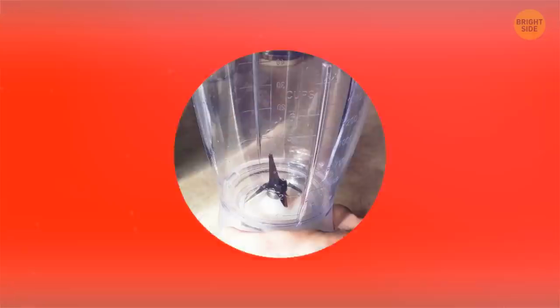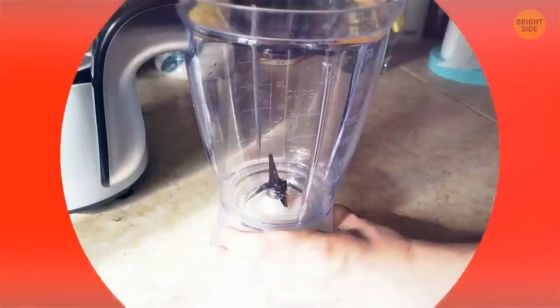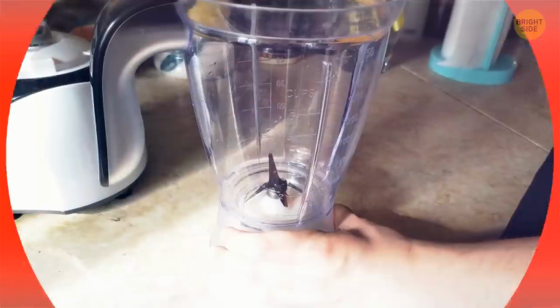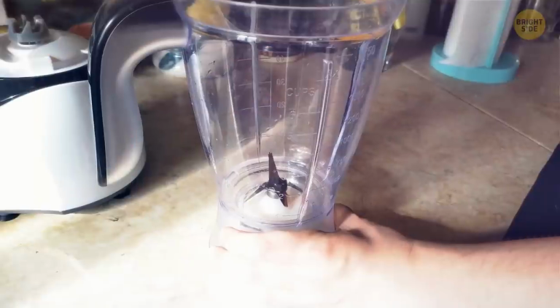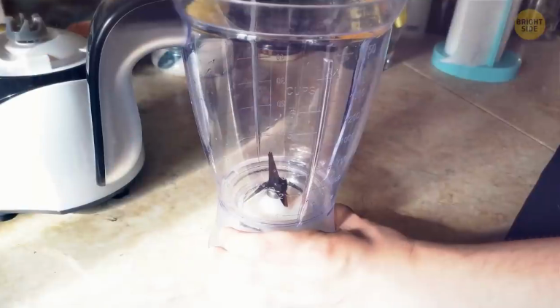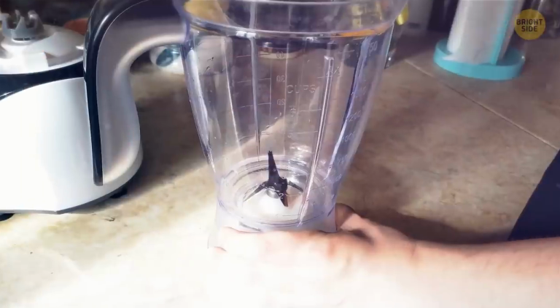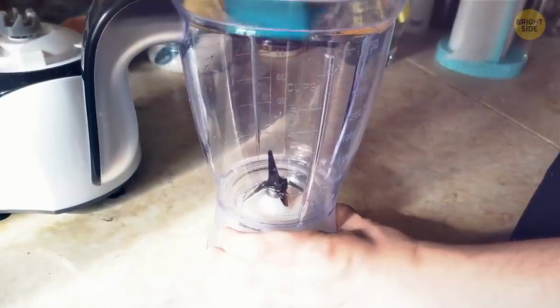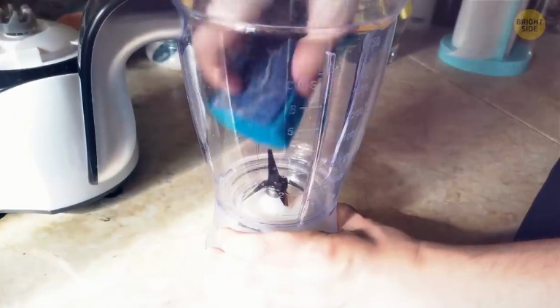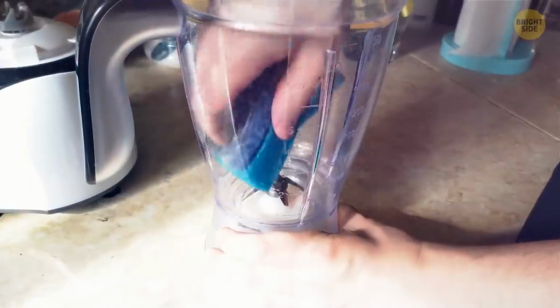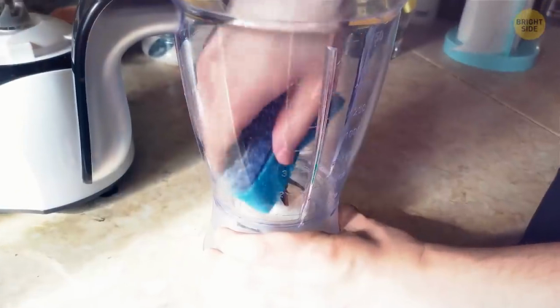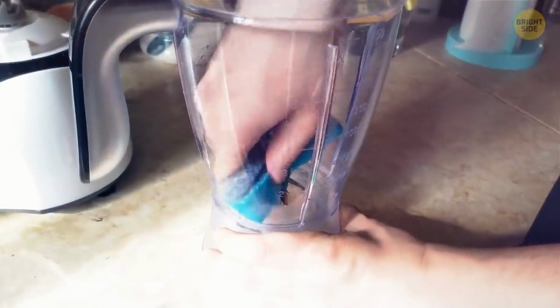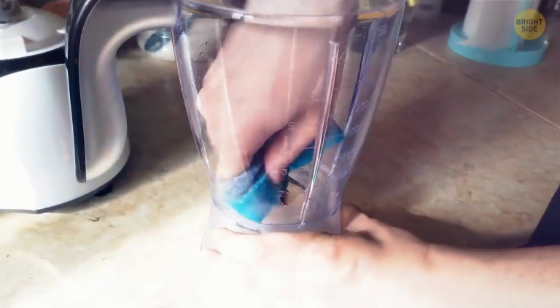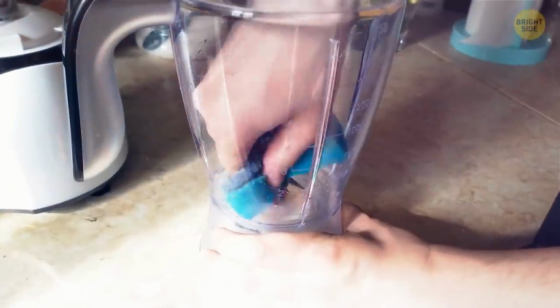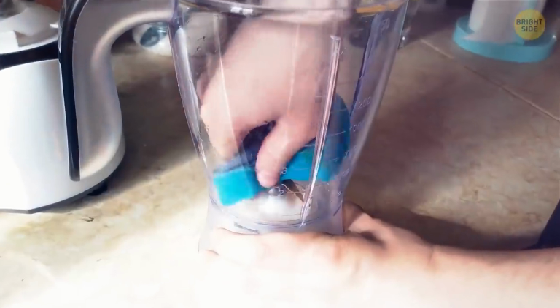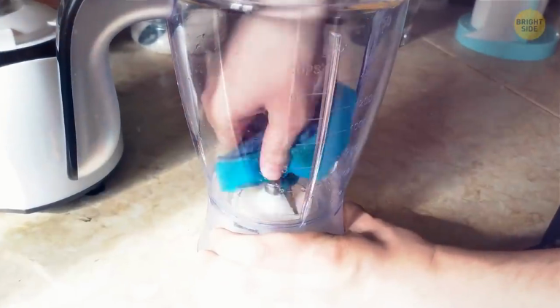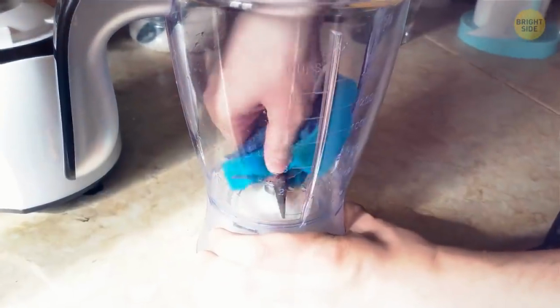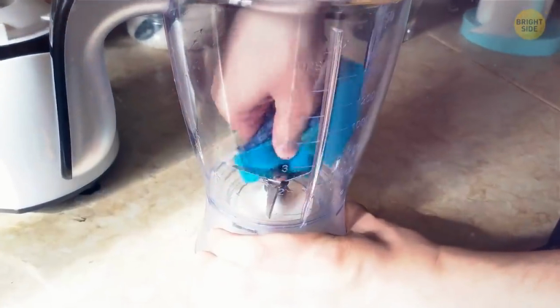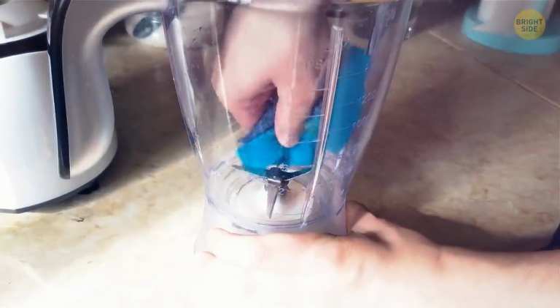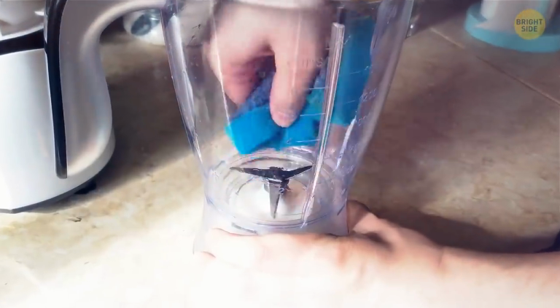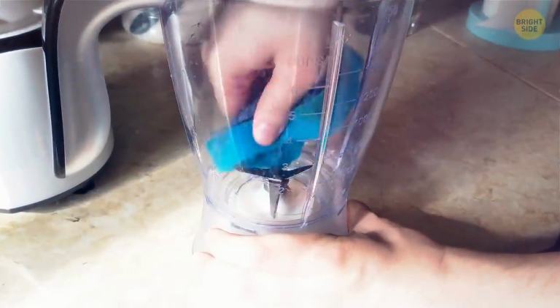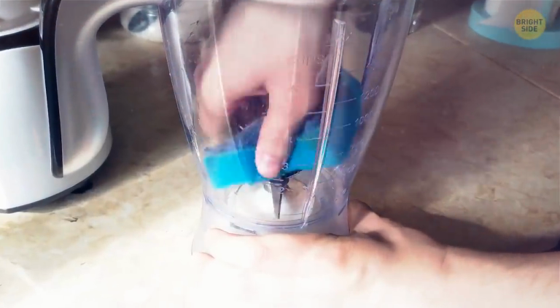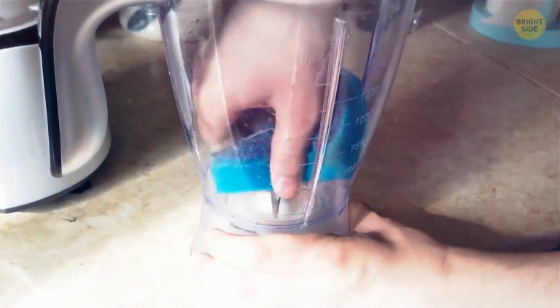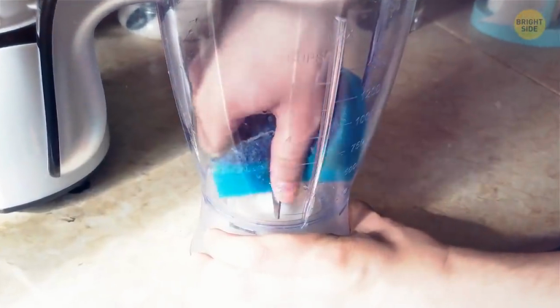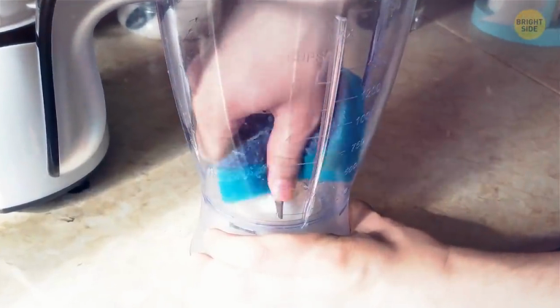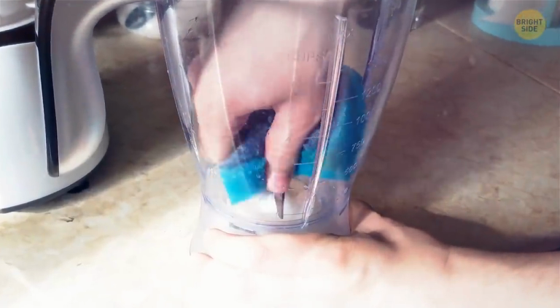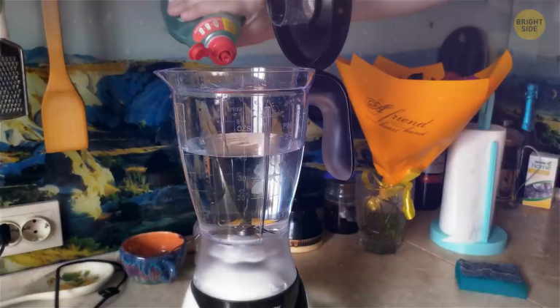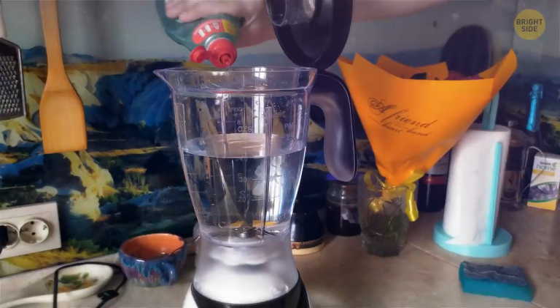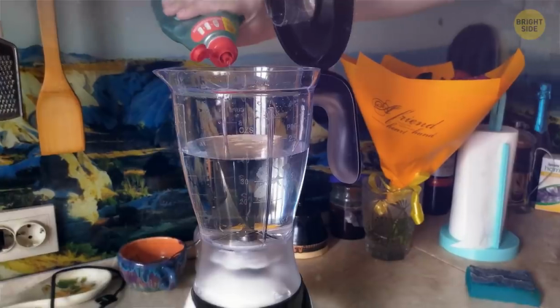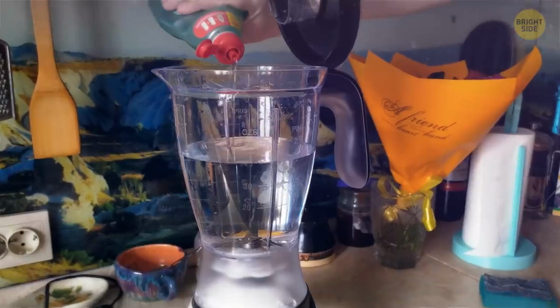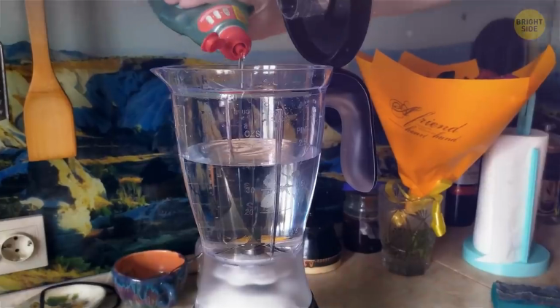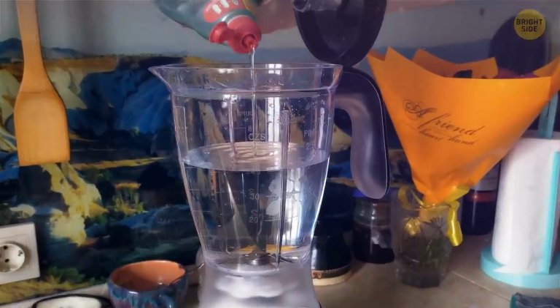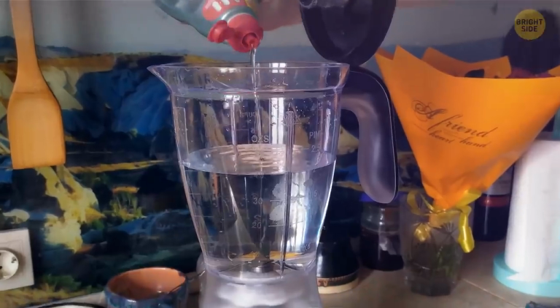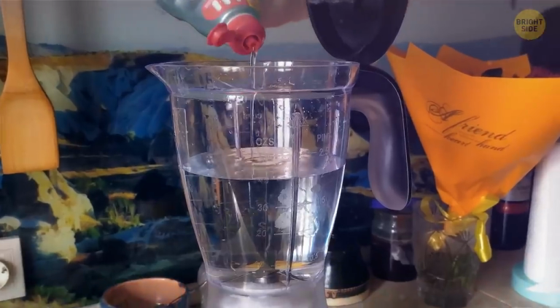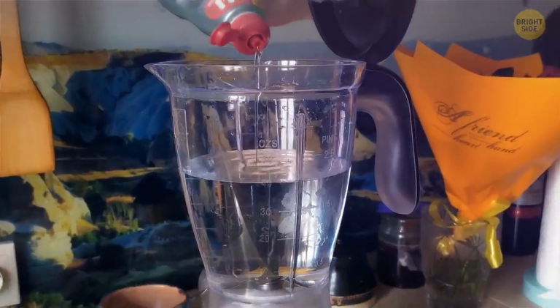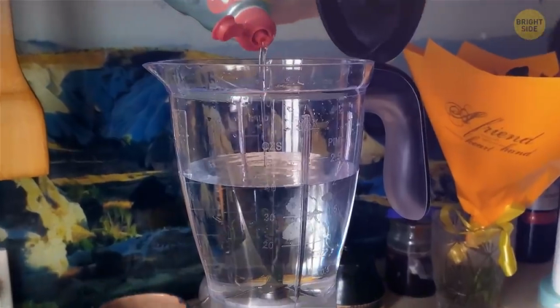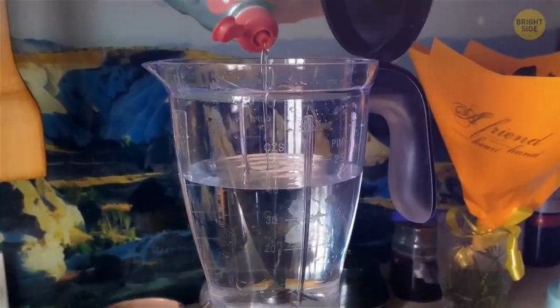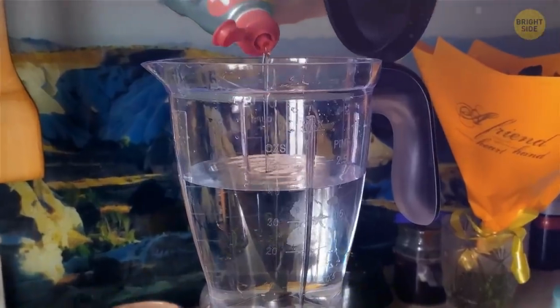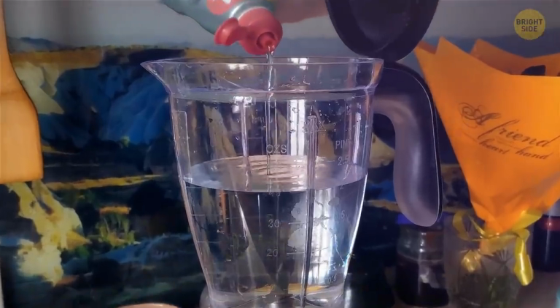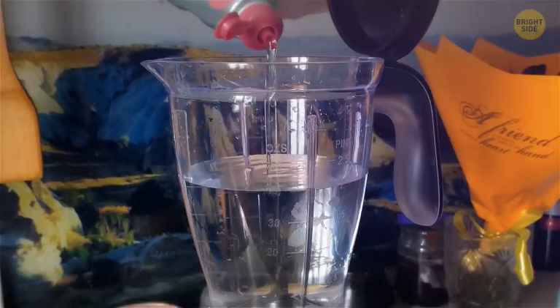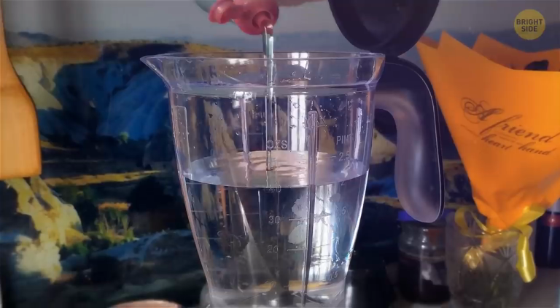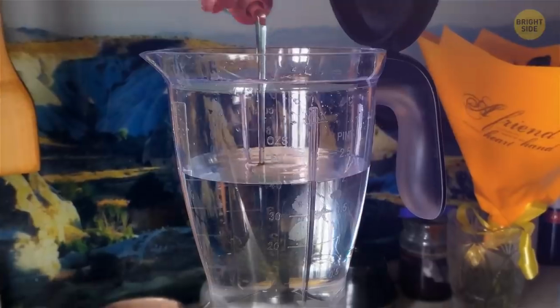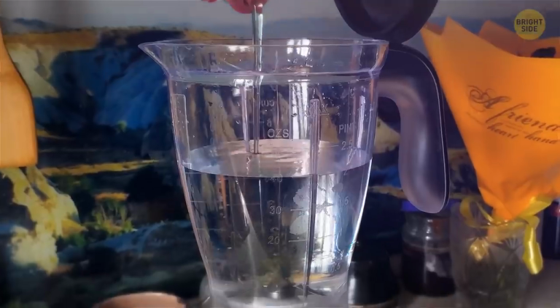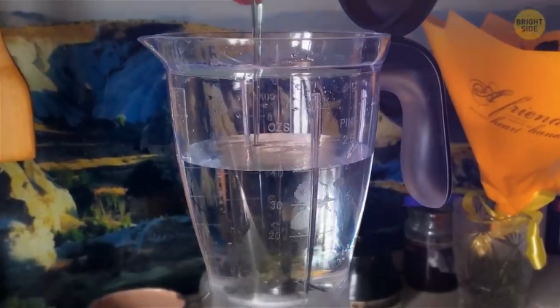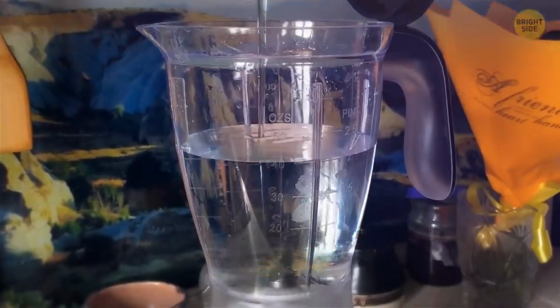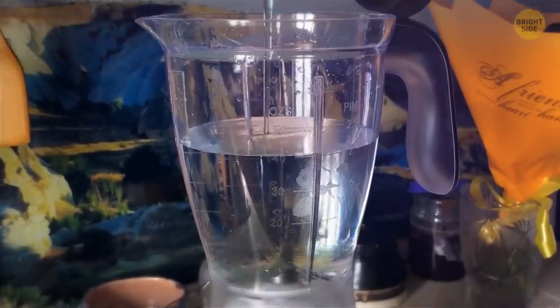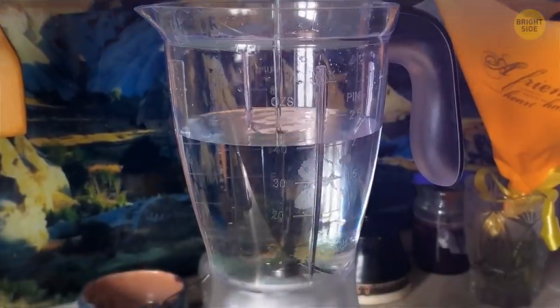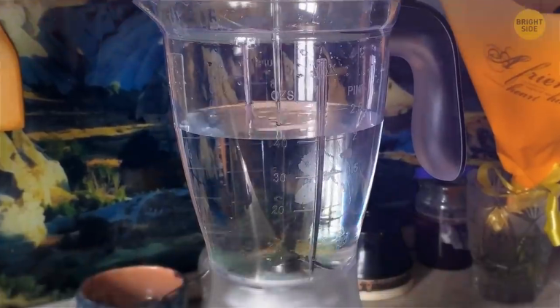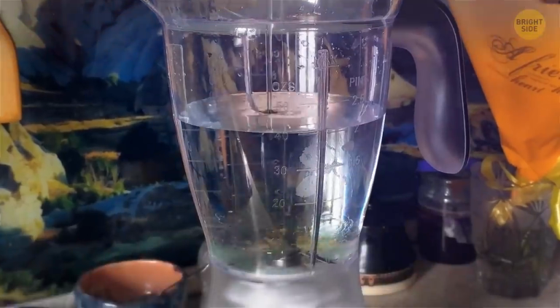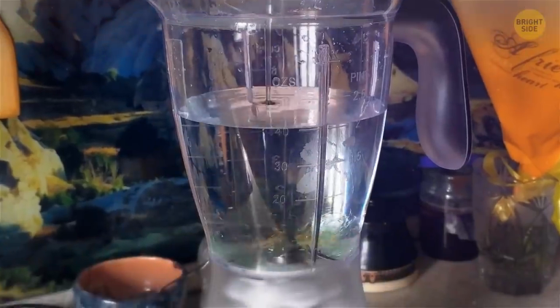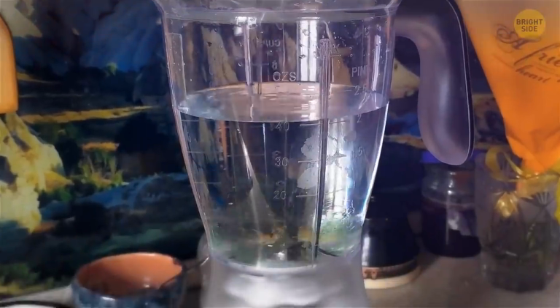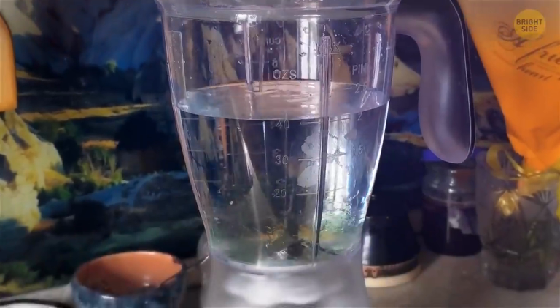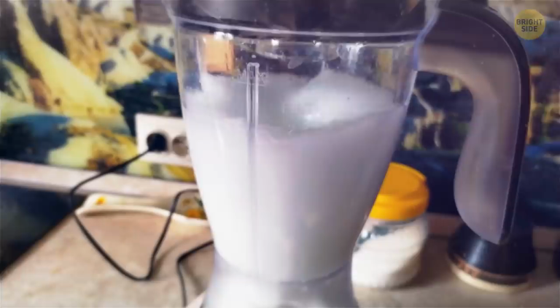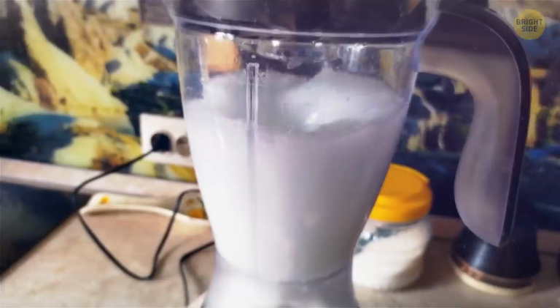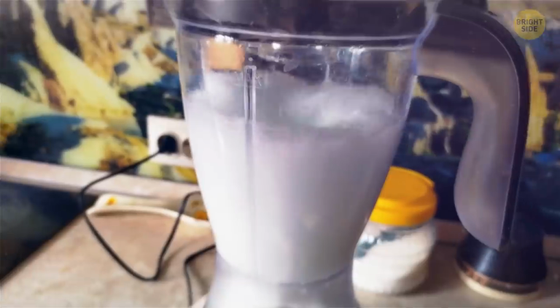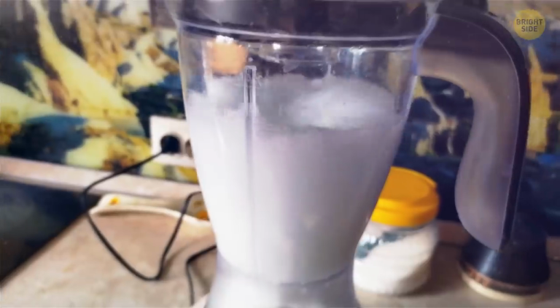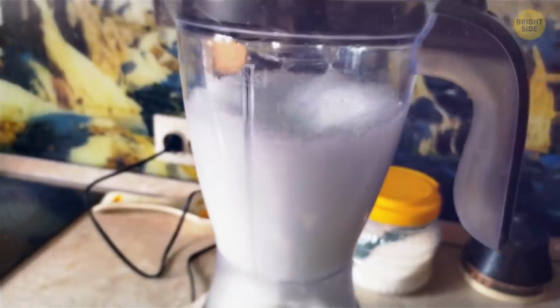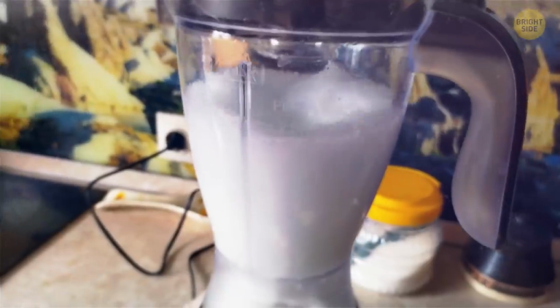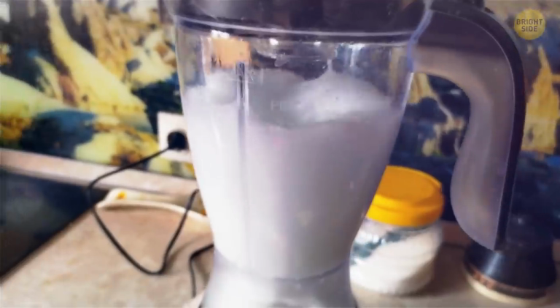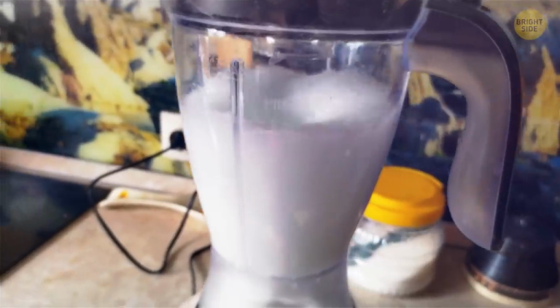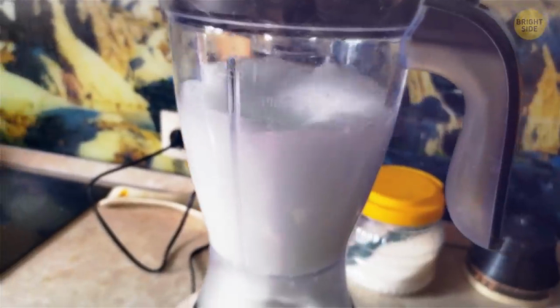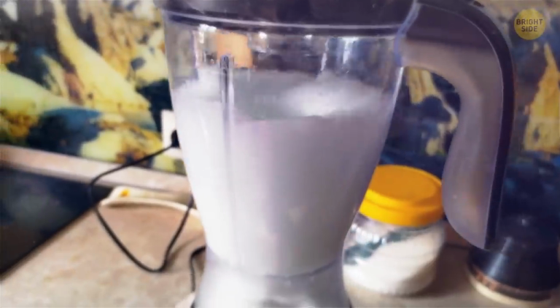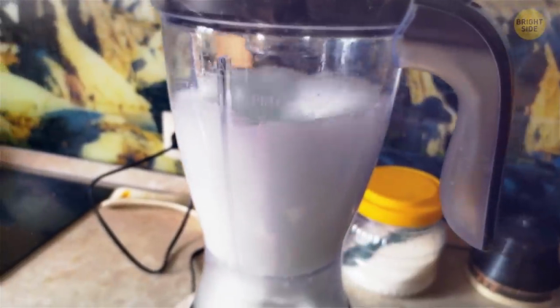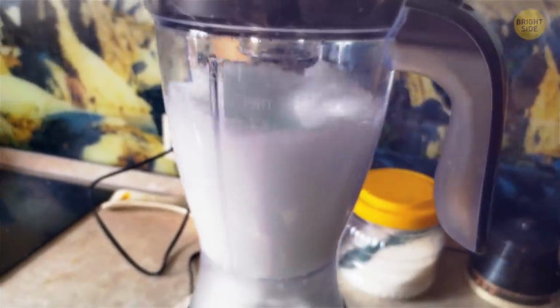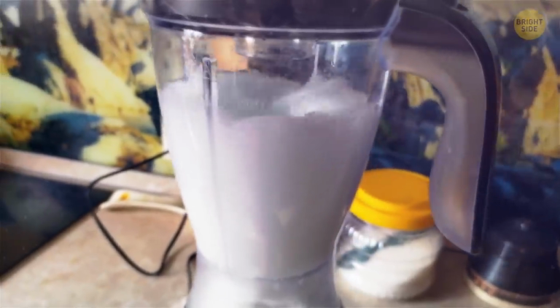Don't try to clean a blender by scrubbing it. Fill it with water and add some dishwashing liquid, then blend it.